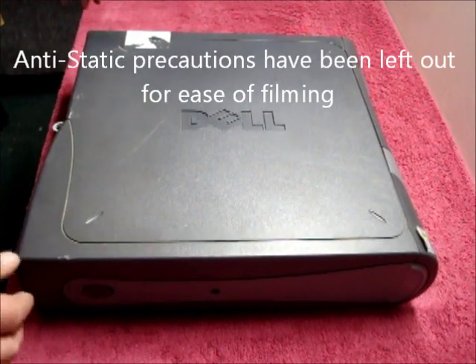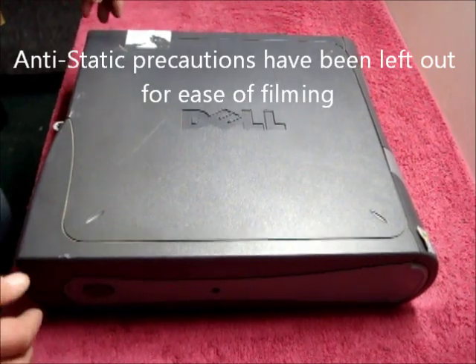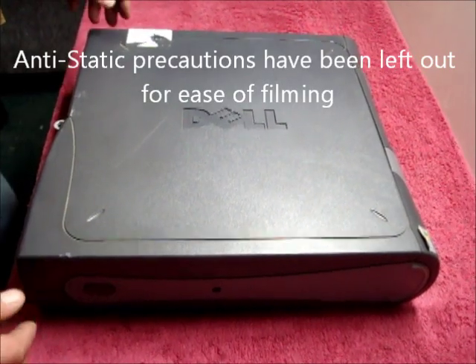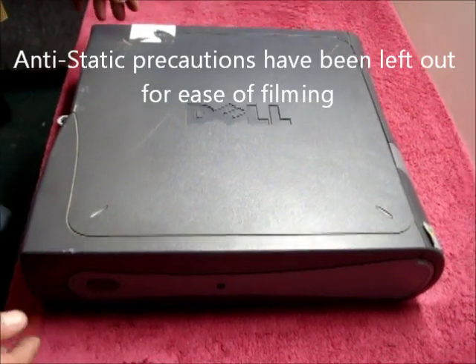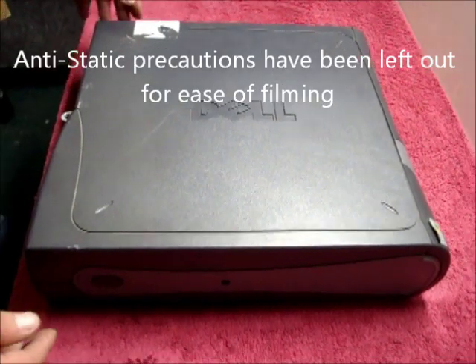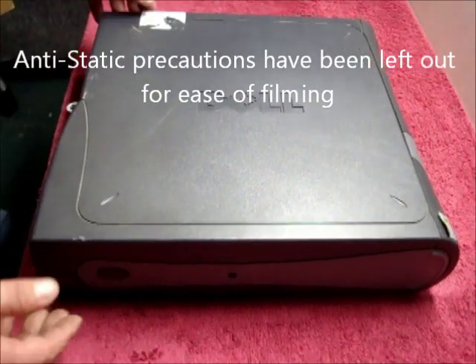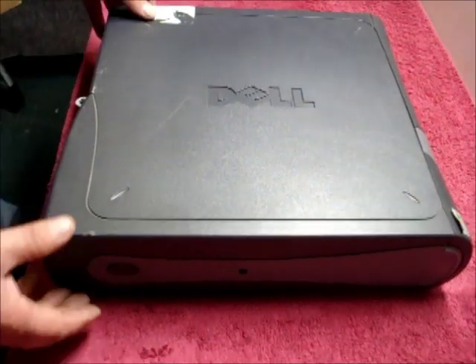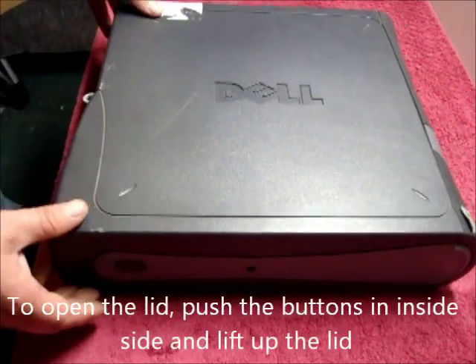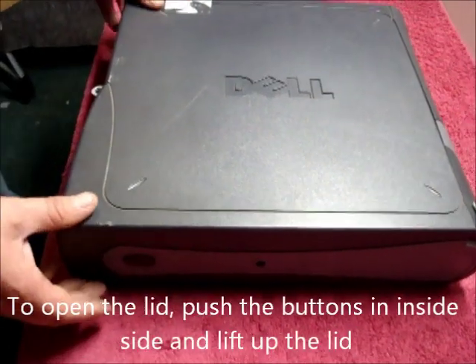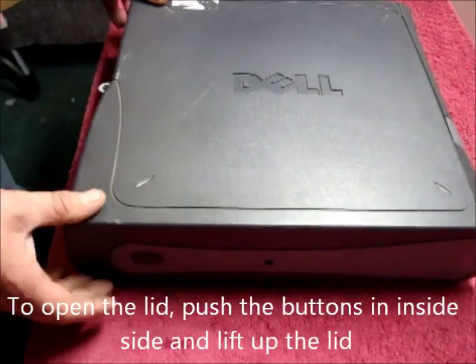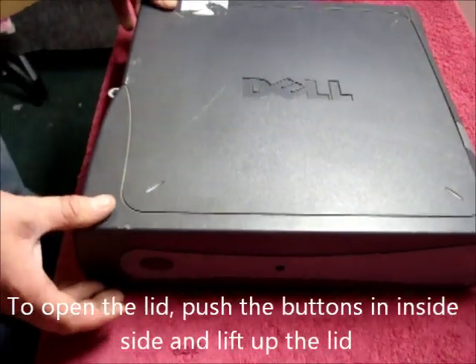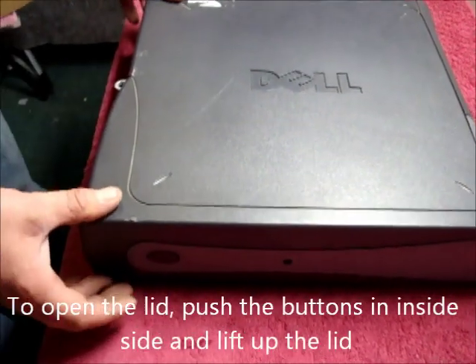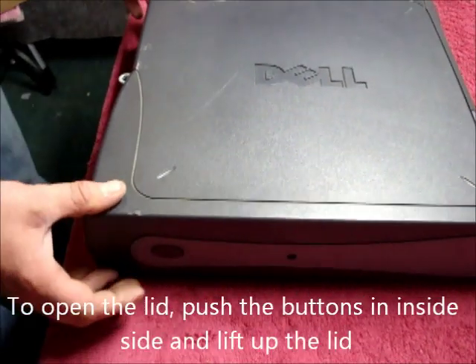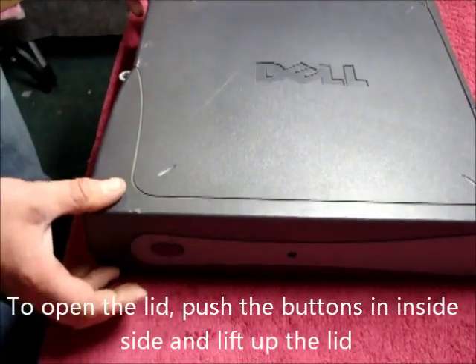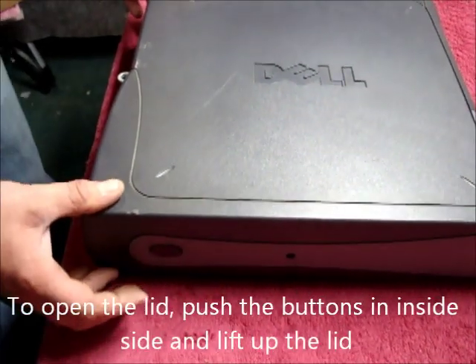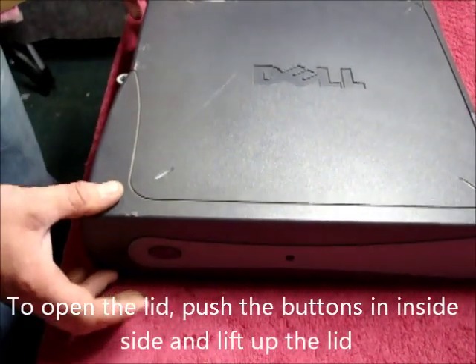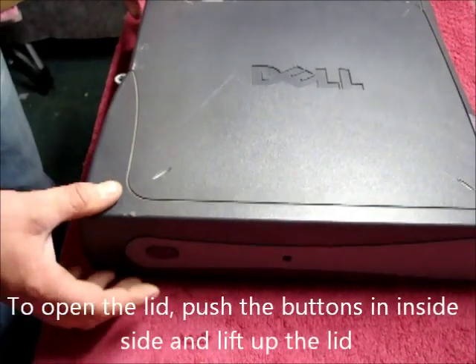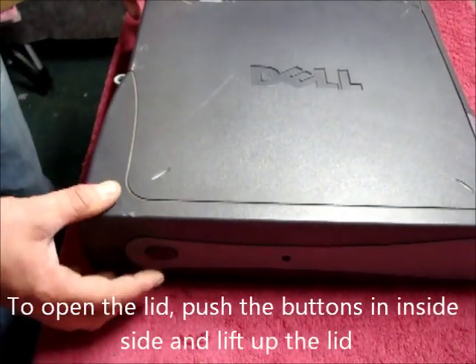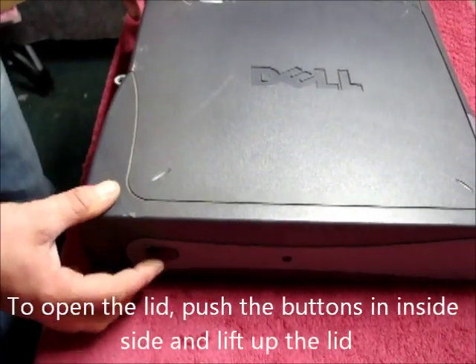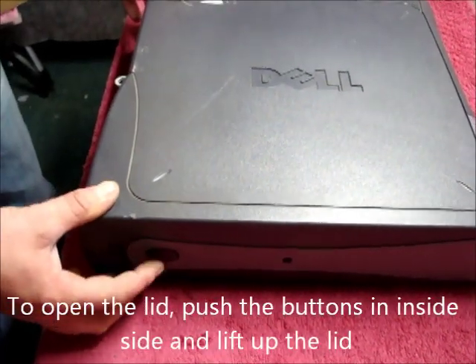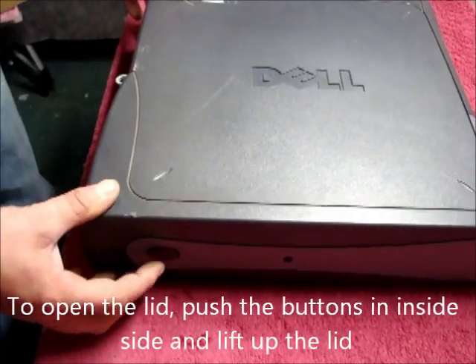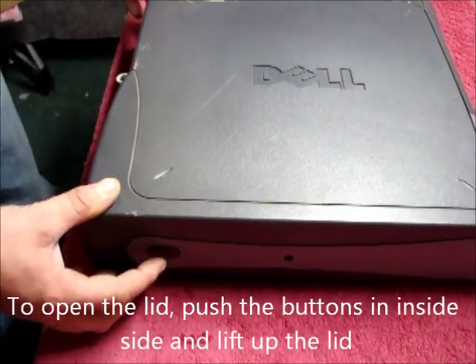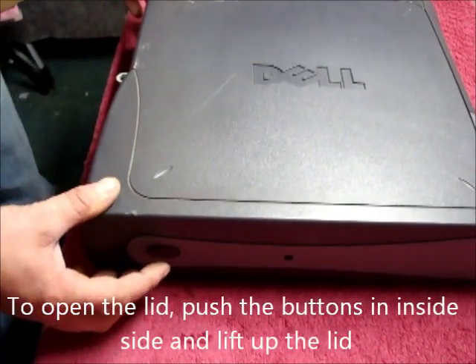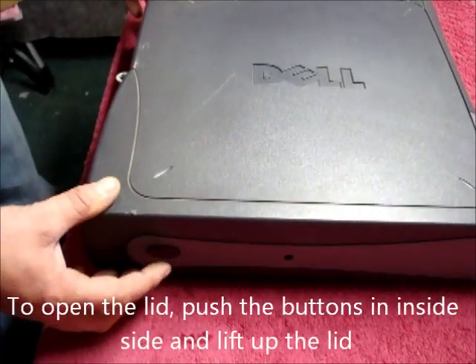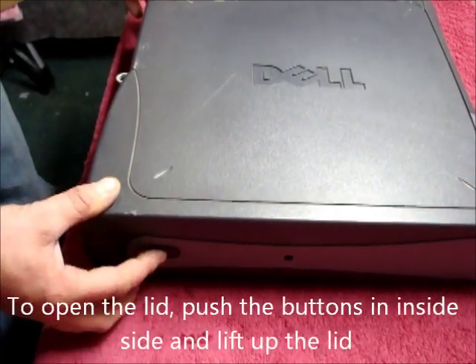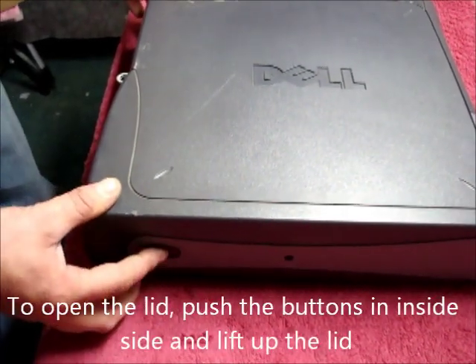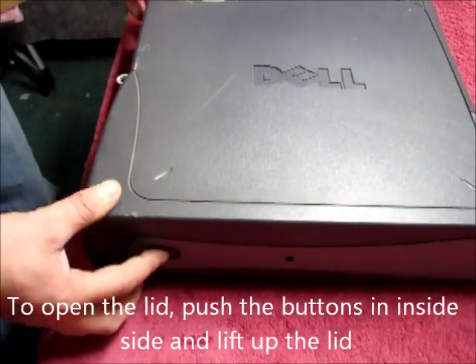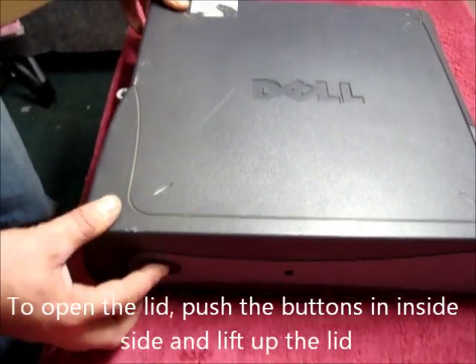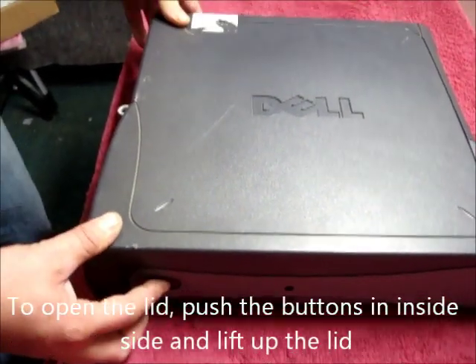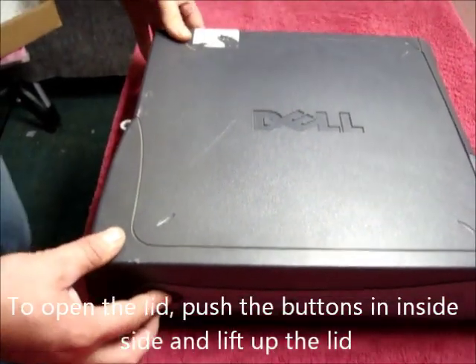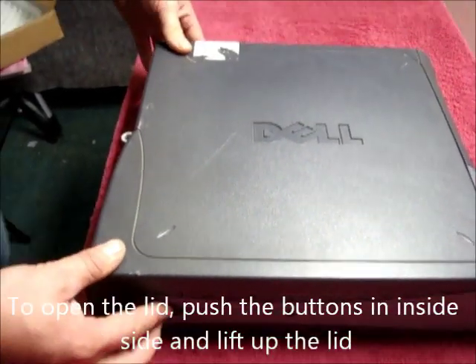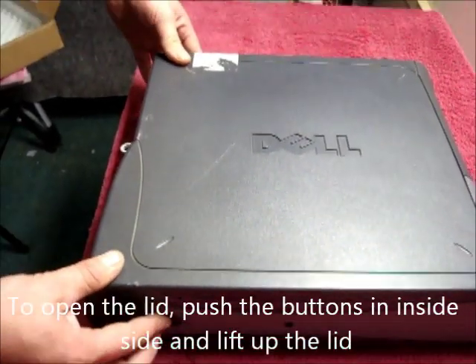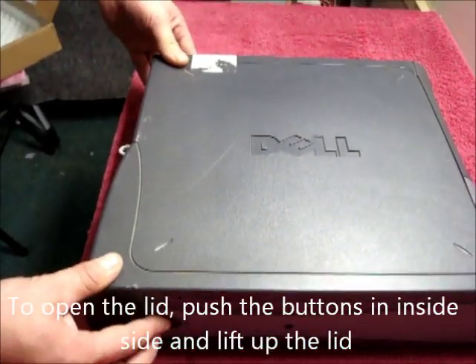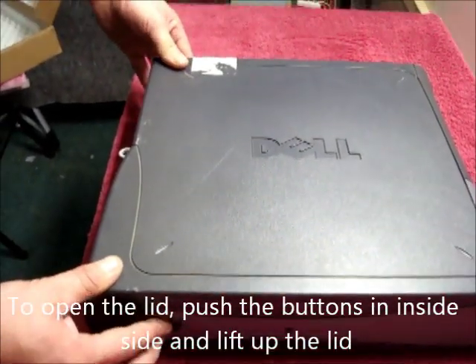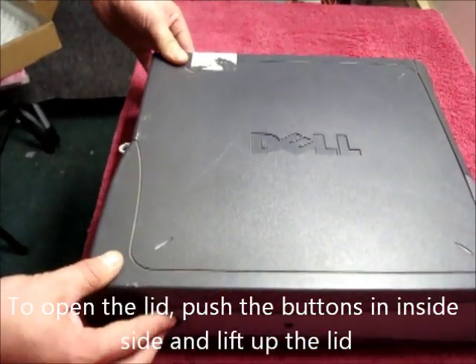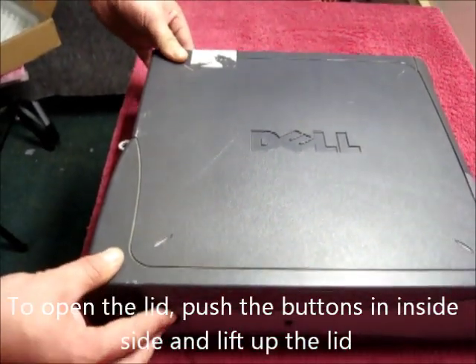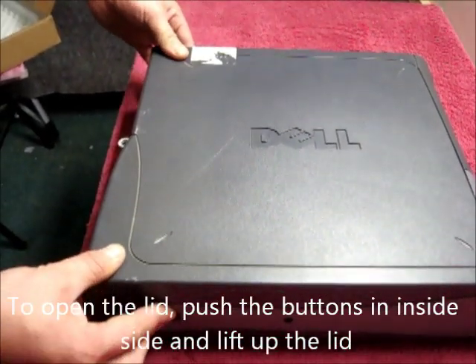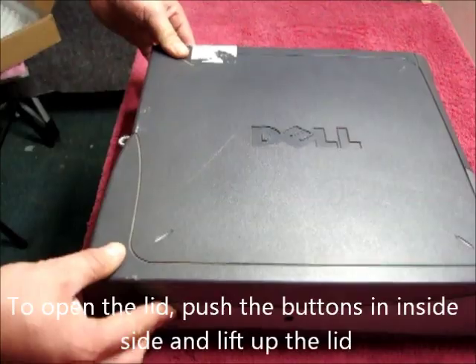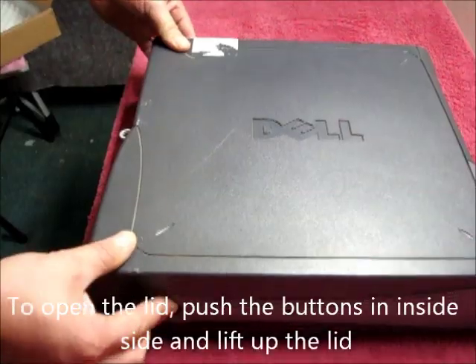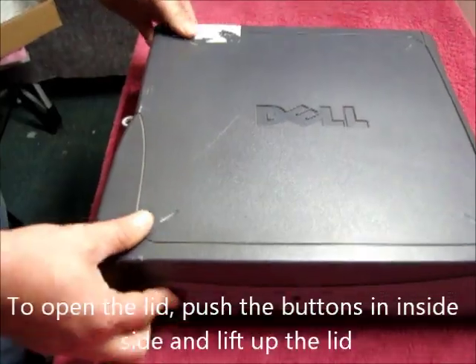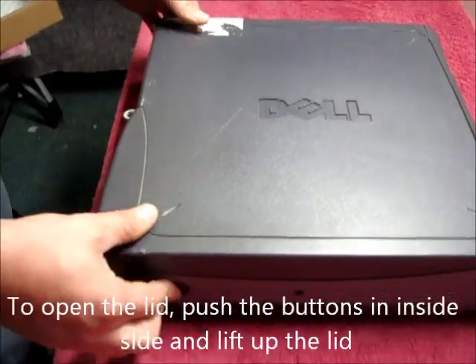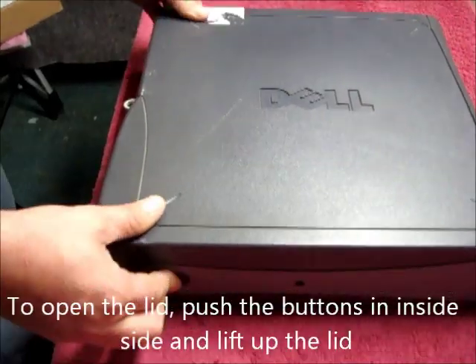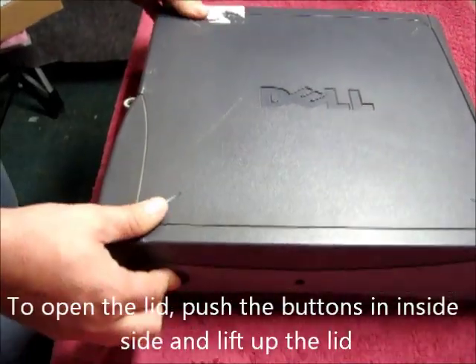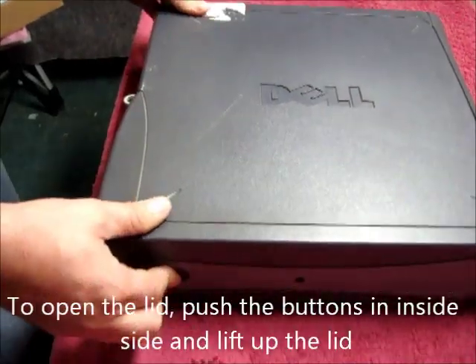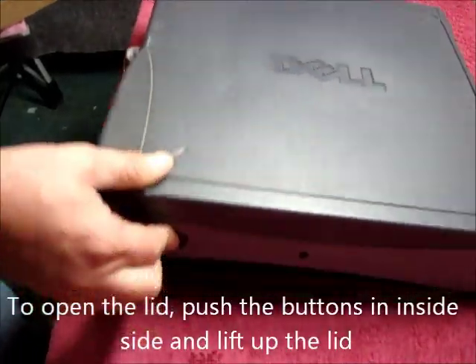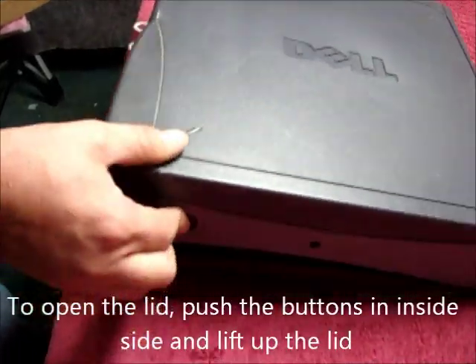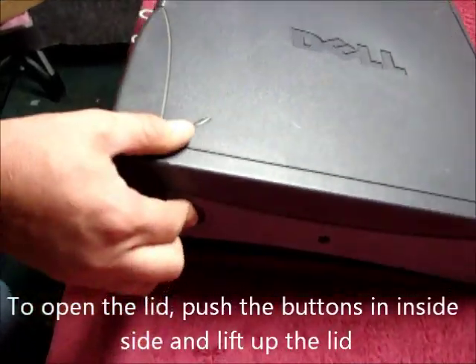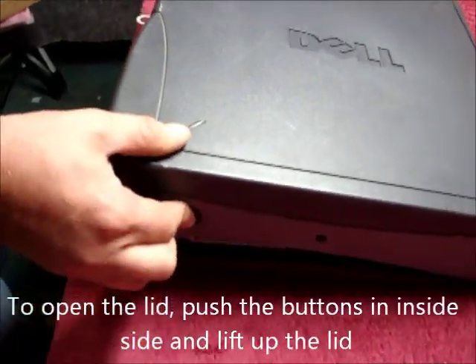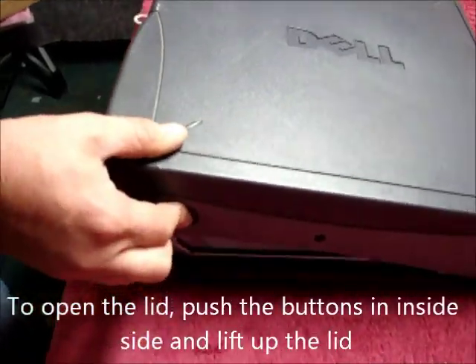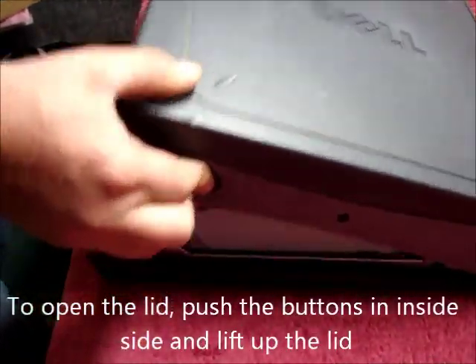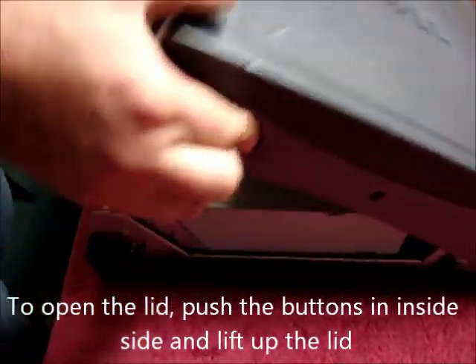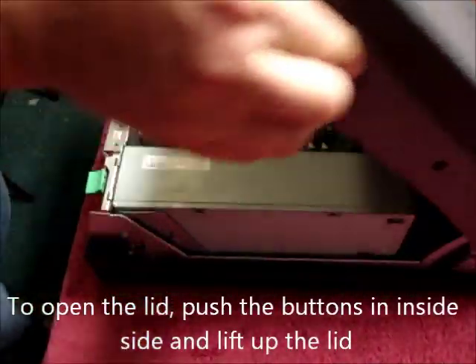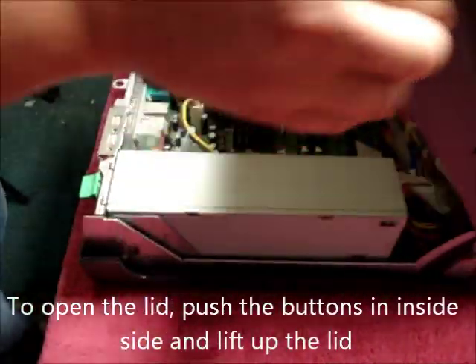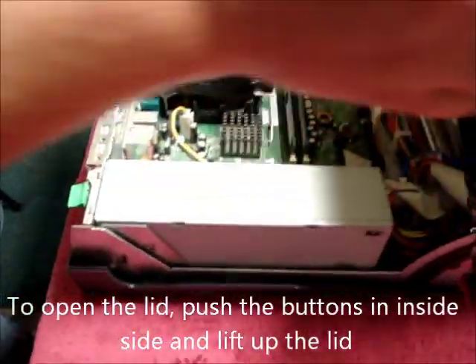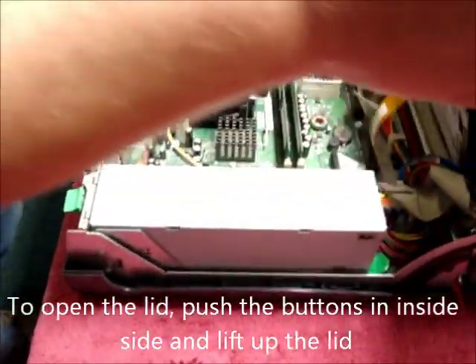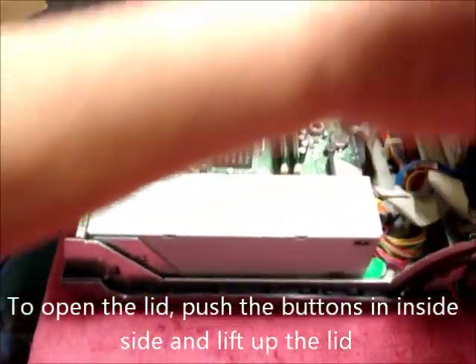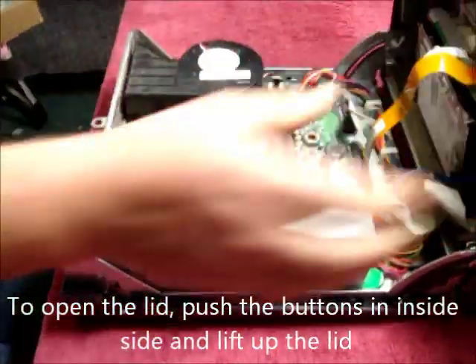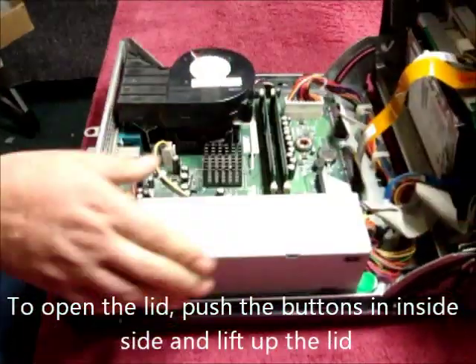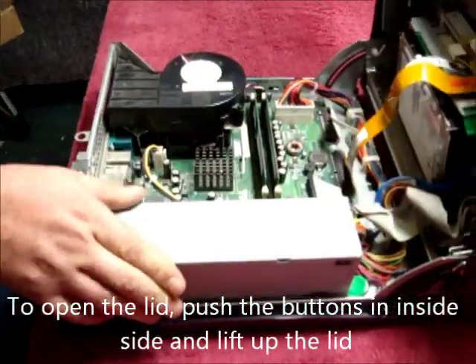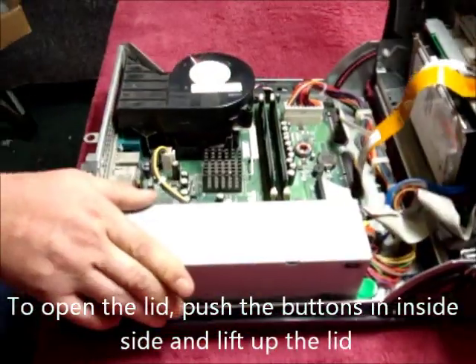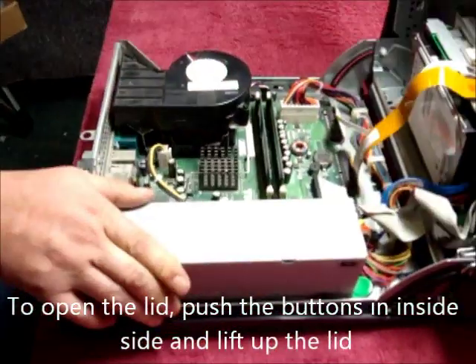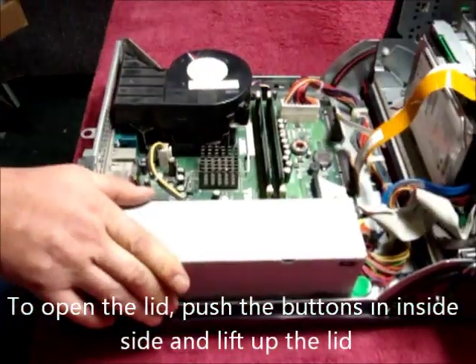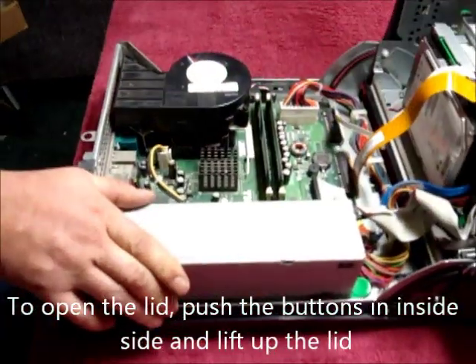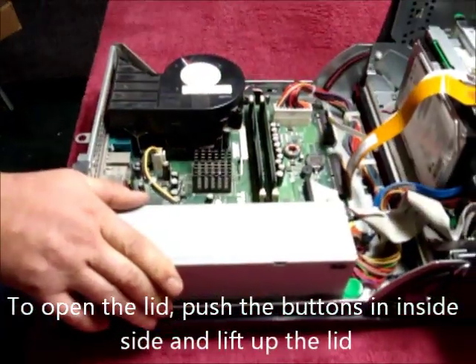To open up the case of this Dell, there are buttons either side. Push in and lift the lid up like so.